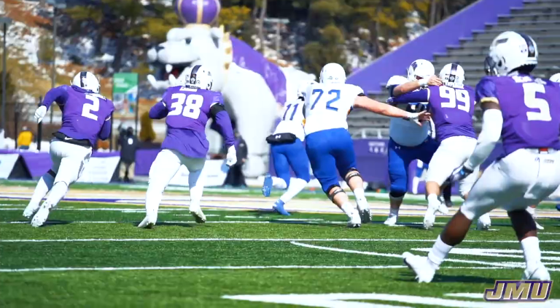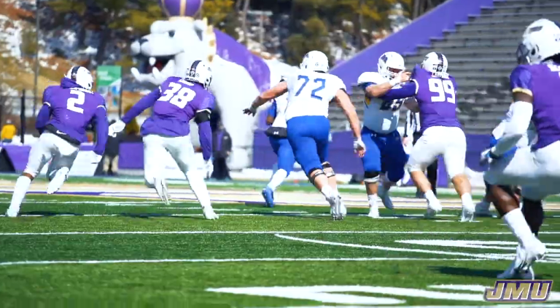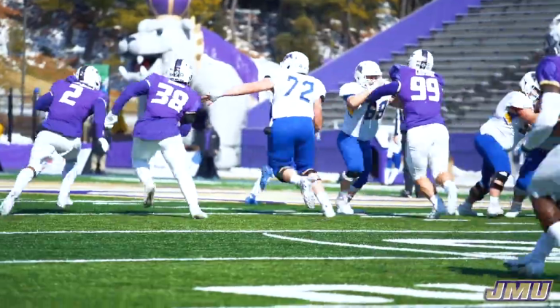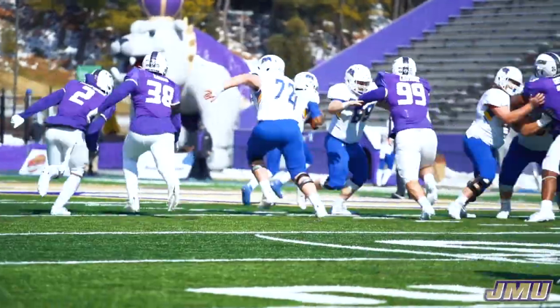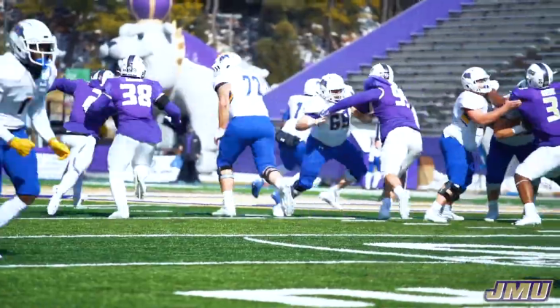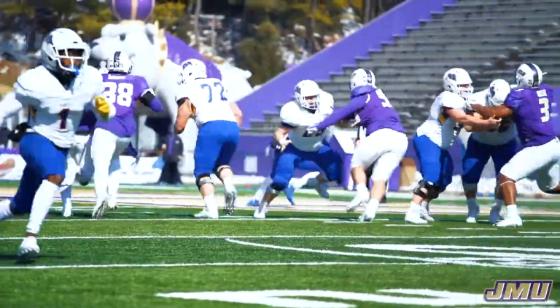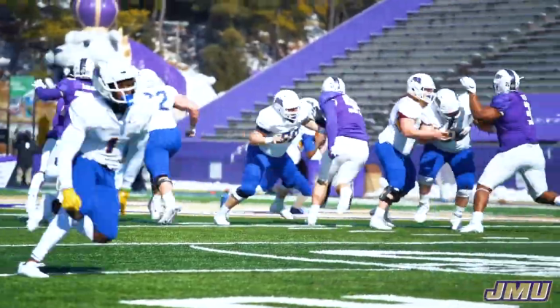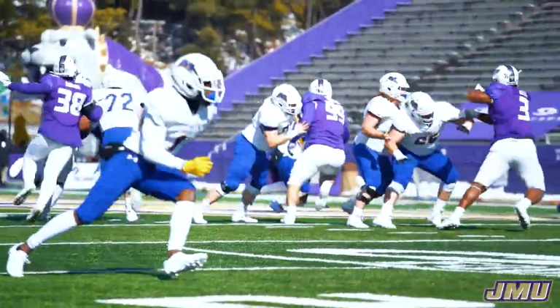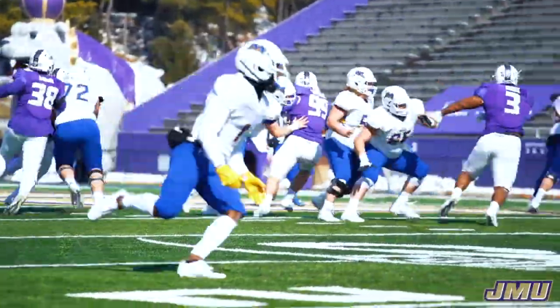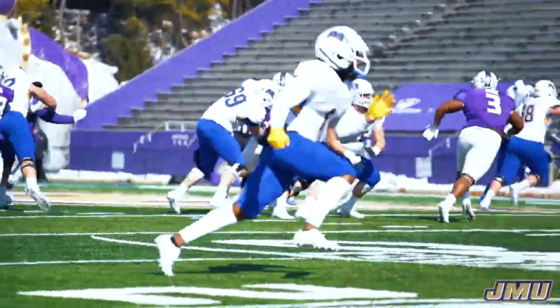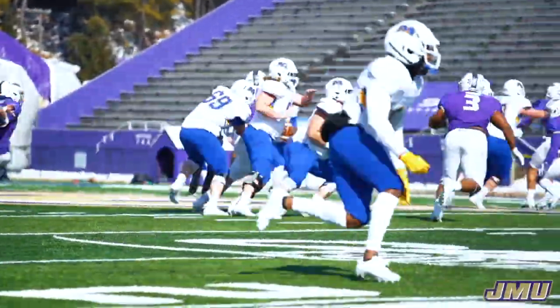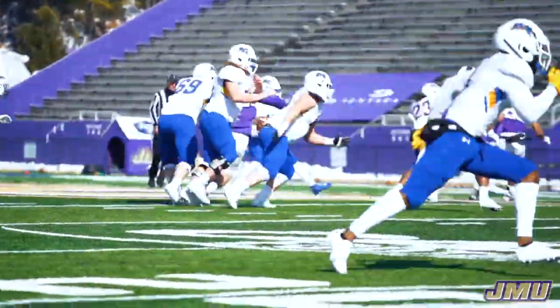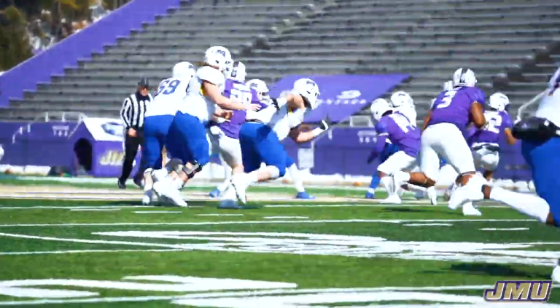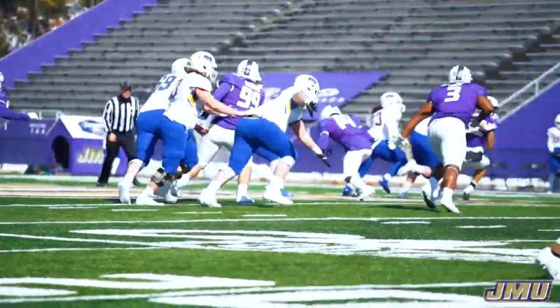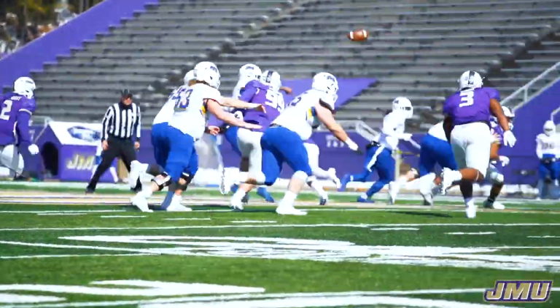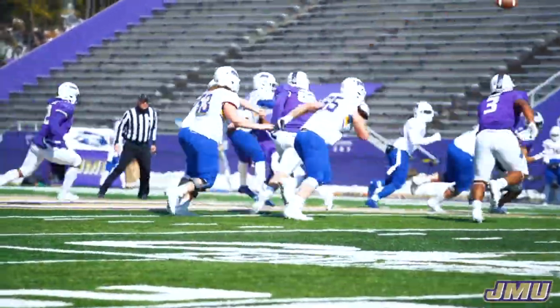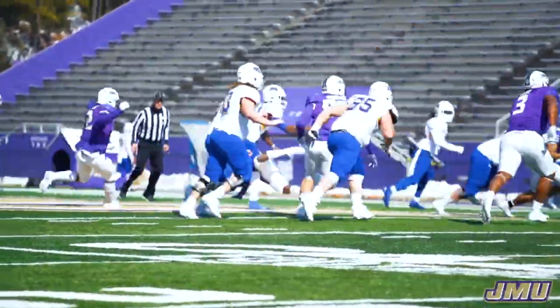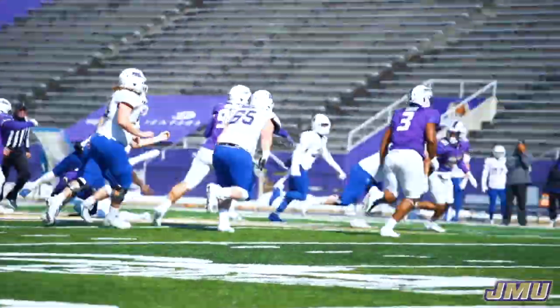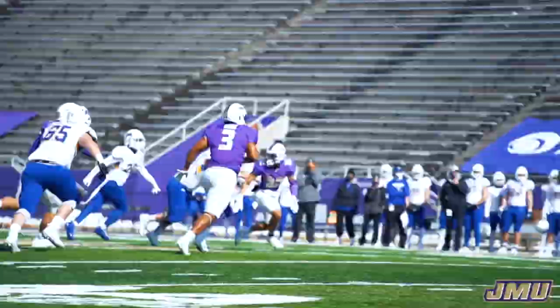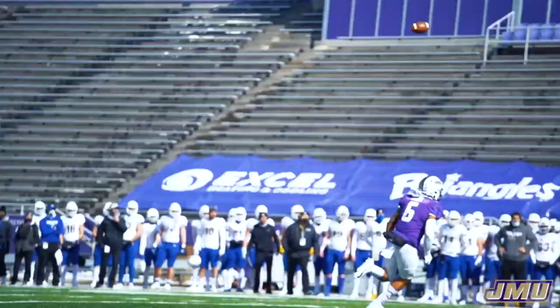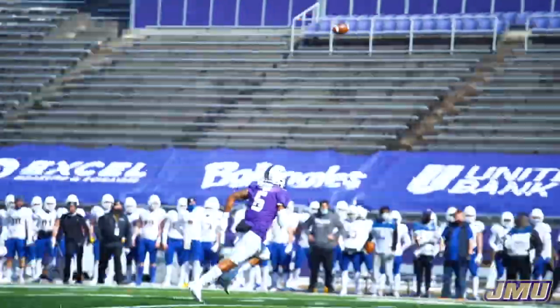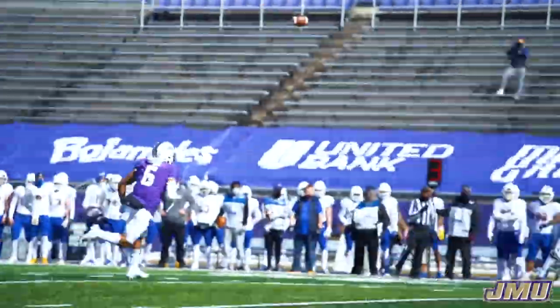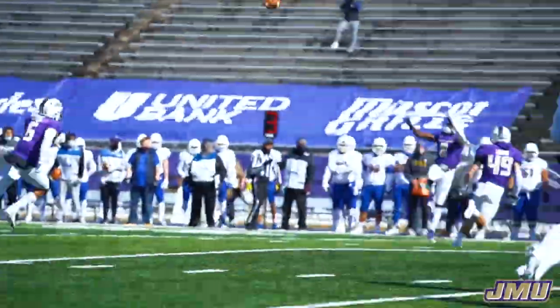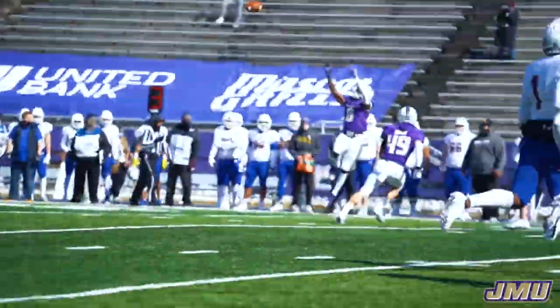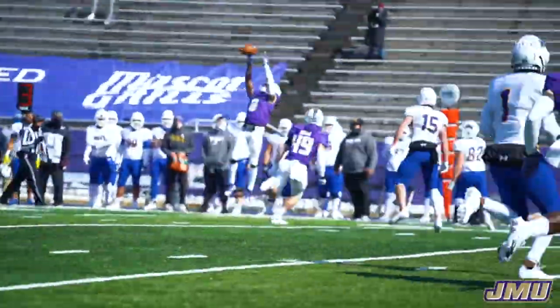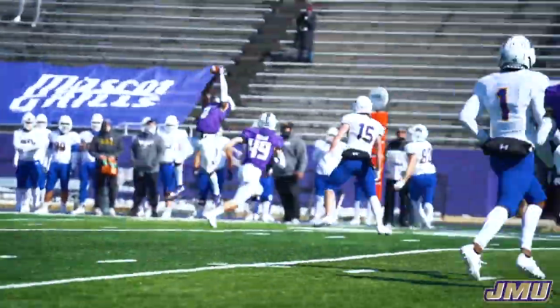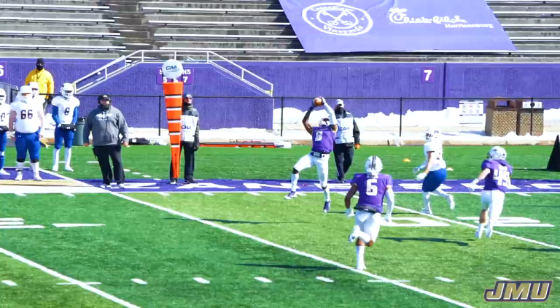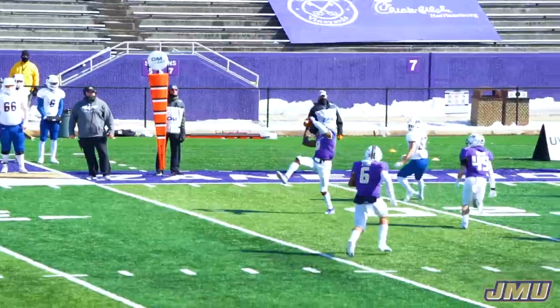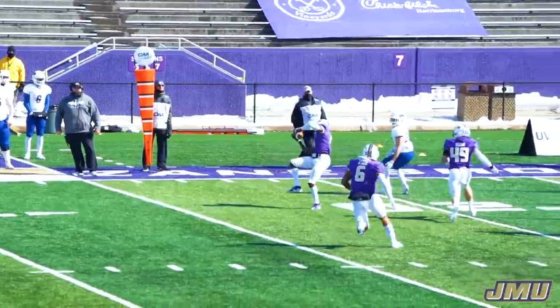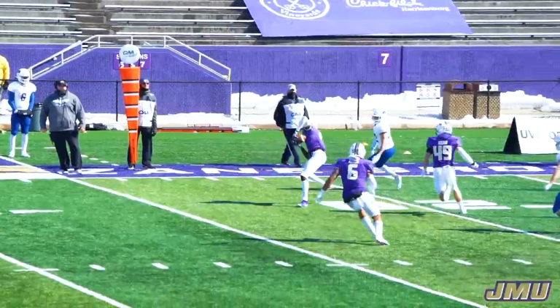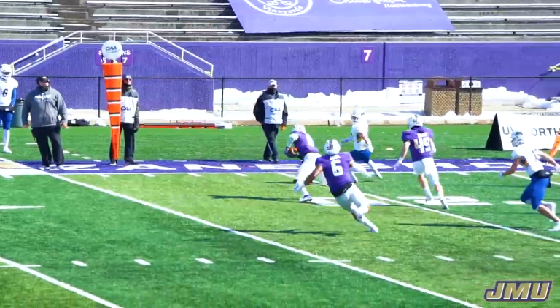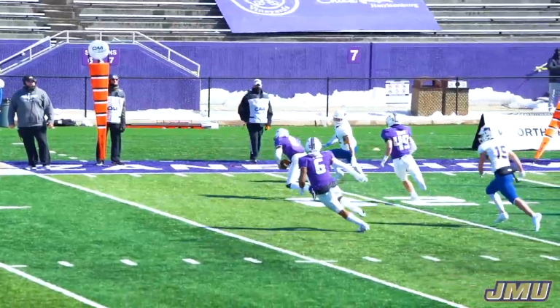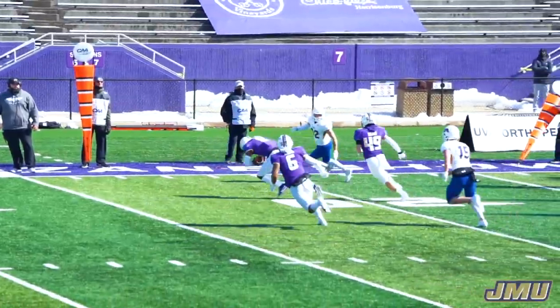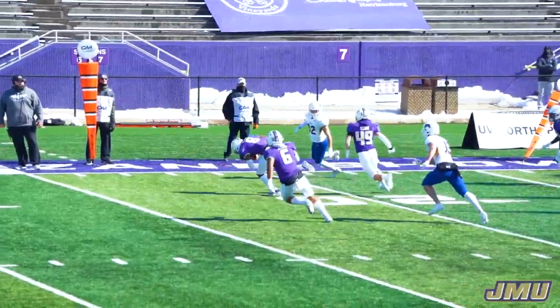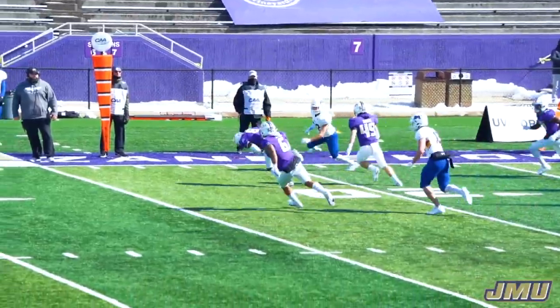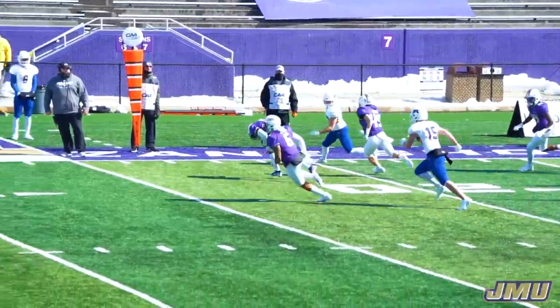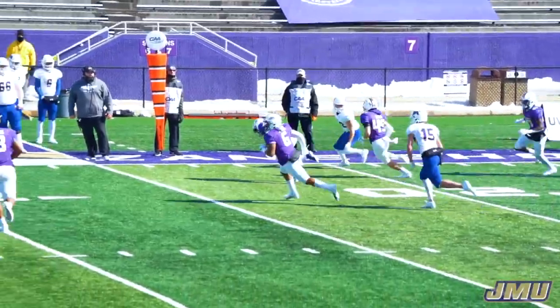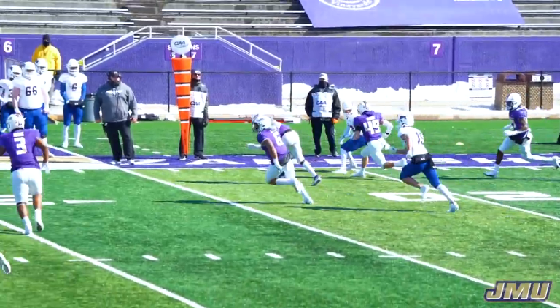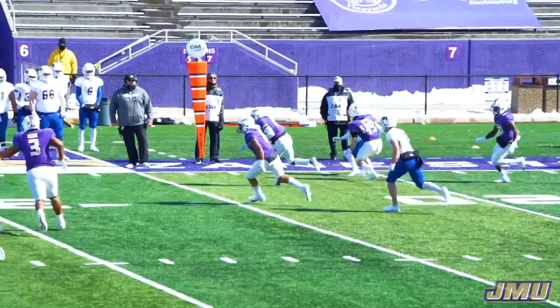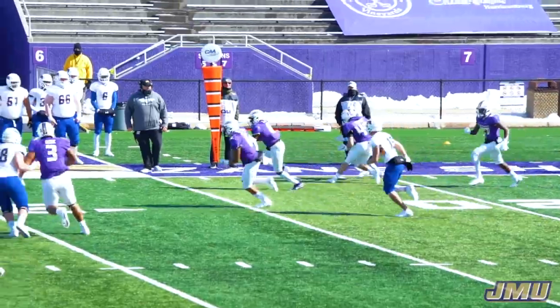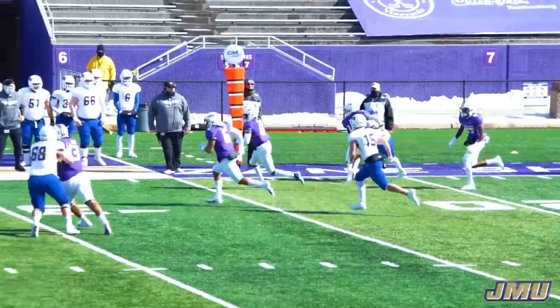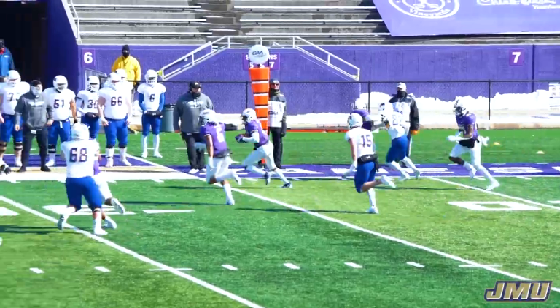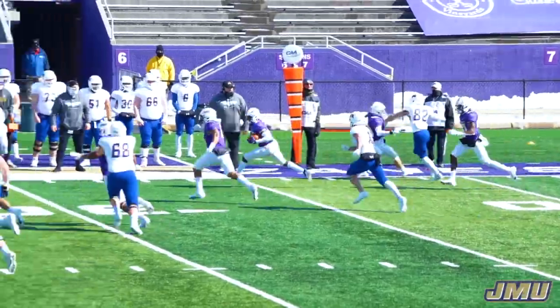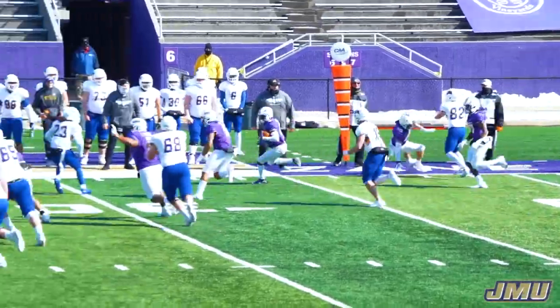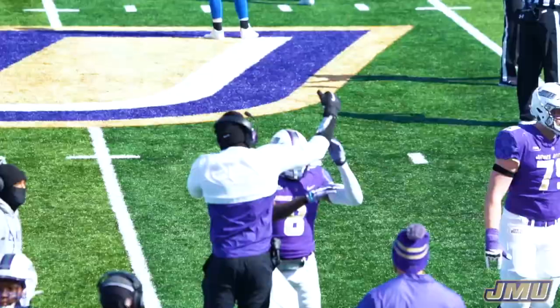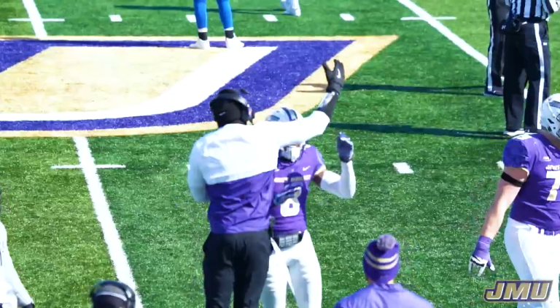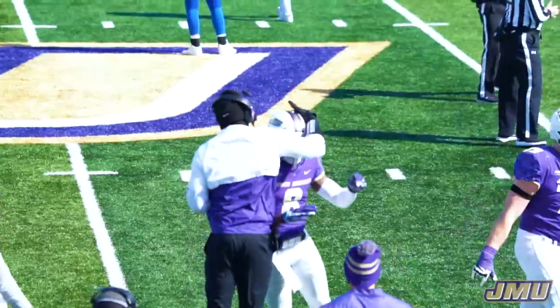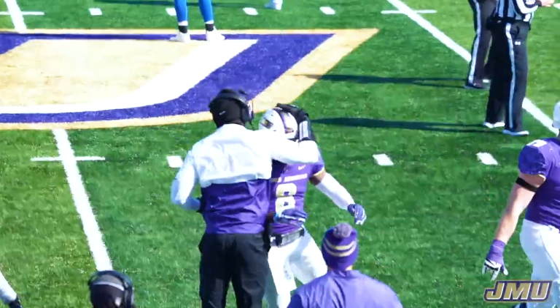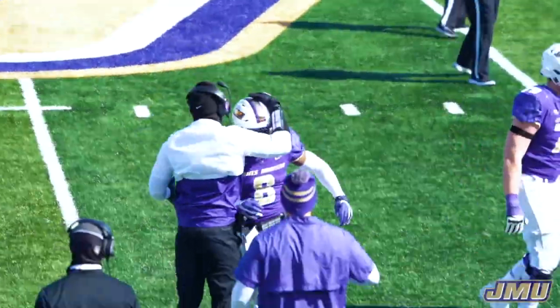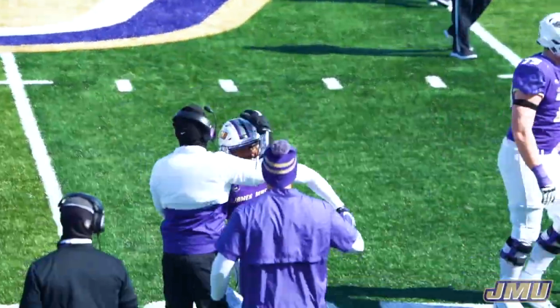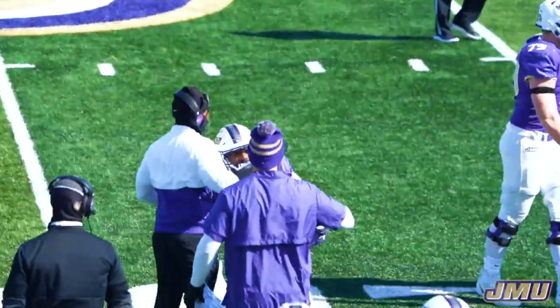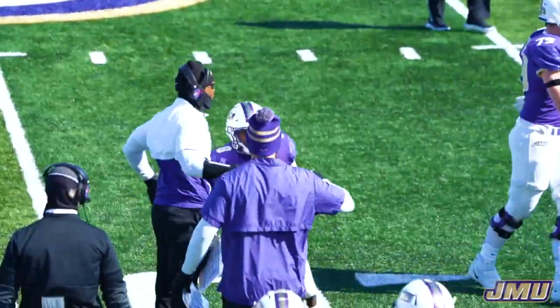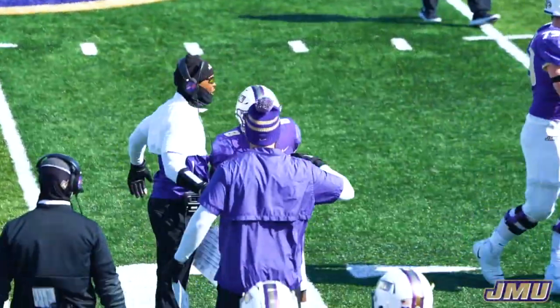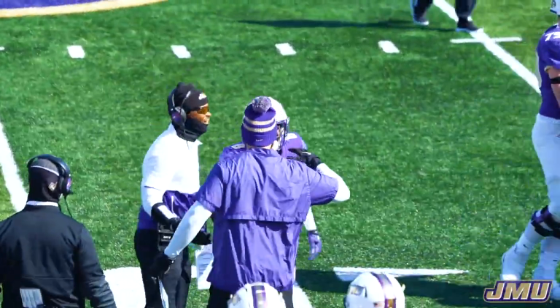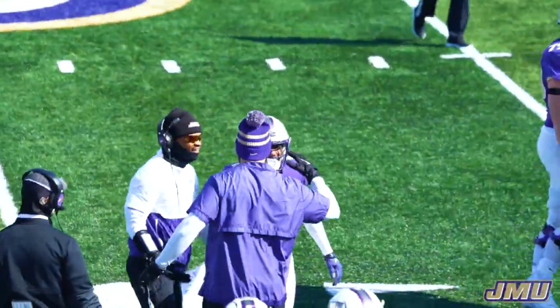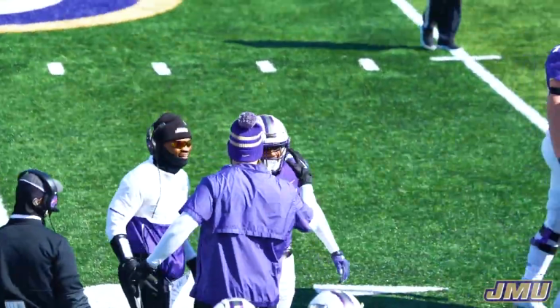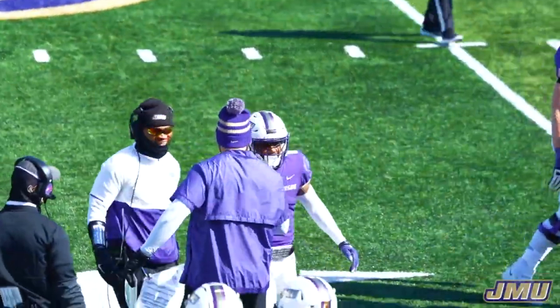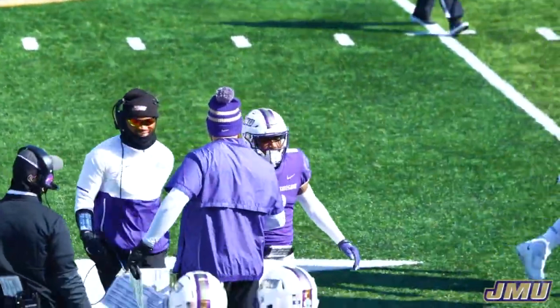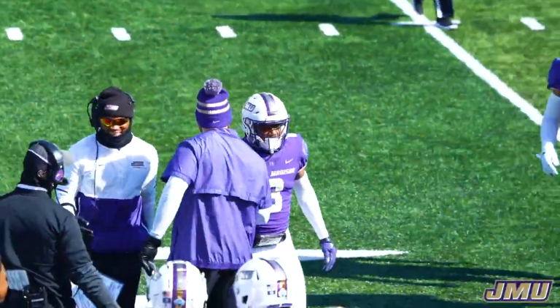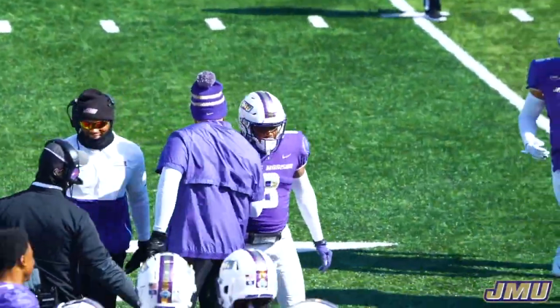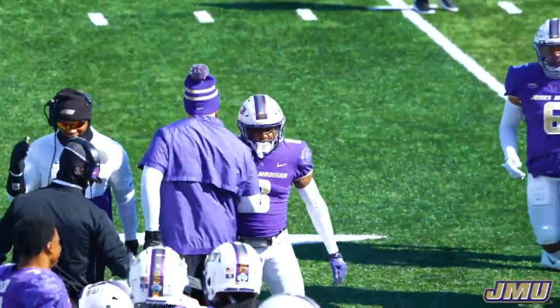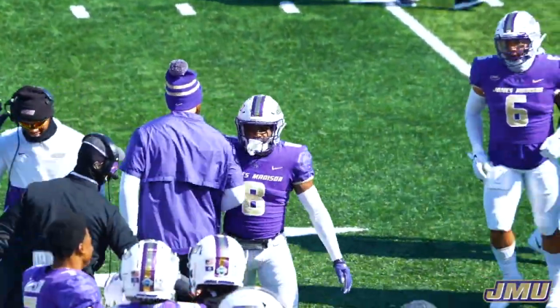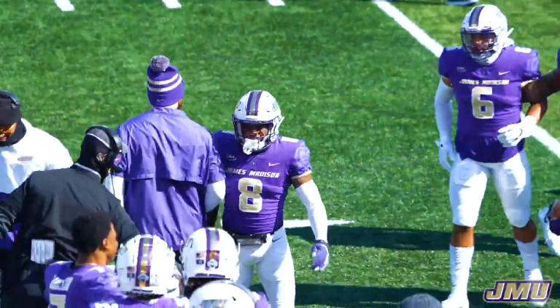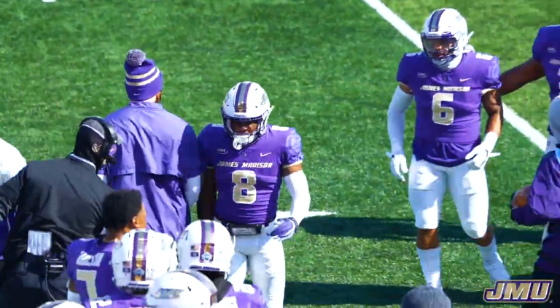Left with his throw, fires a pass — it's intercepted. Wayne Davis with the pickoff. Davis on the return is tripped up just shy of the 30-yard line.